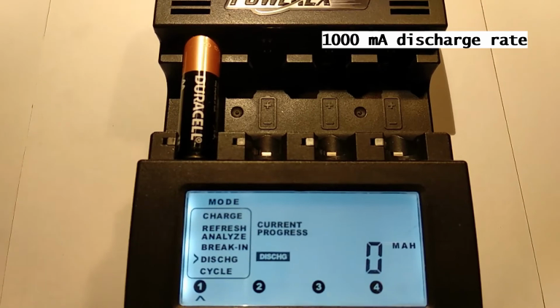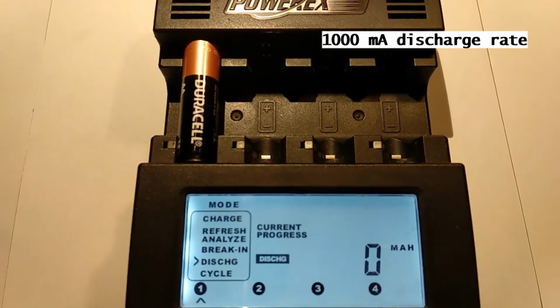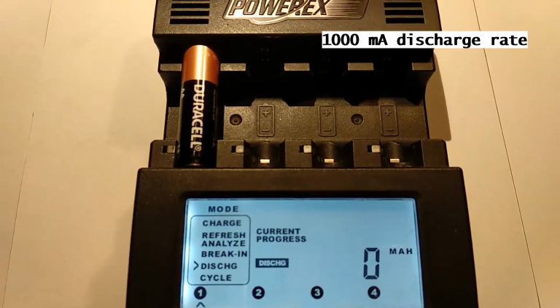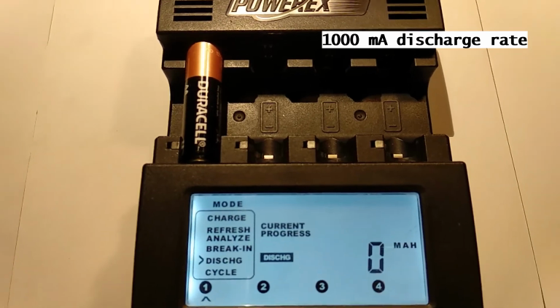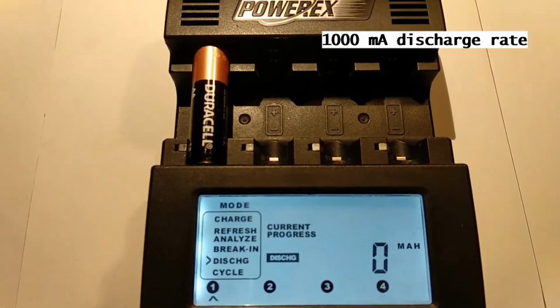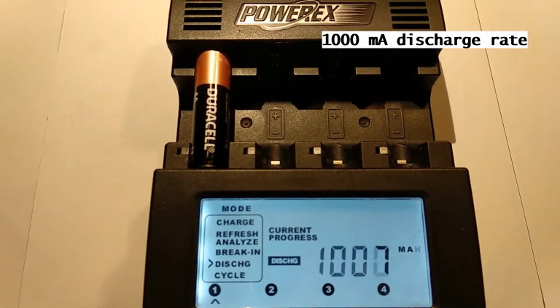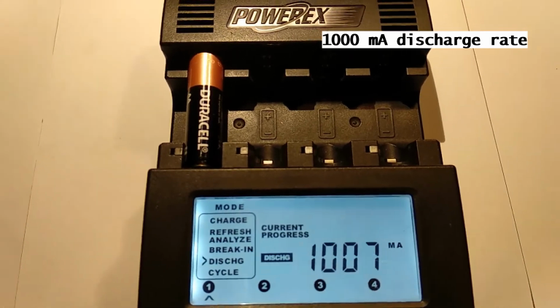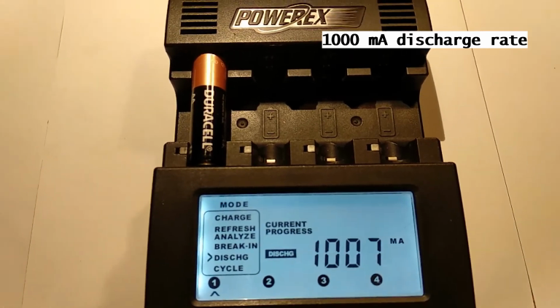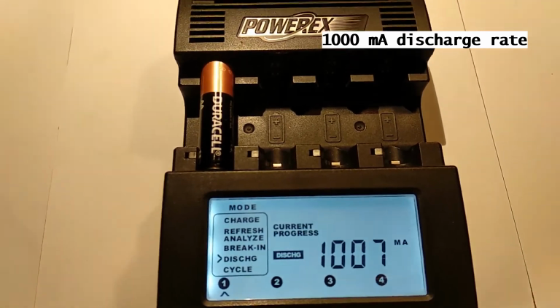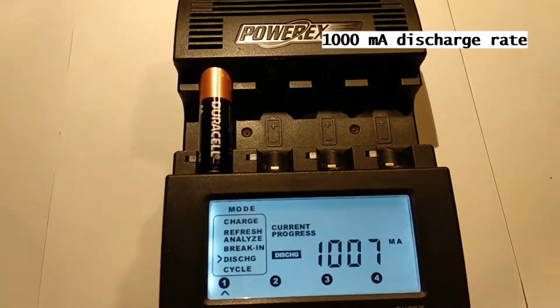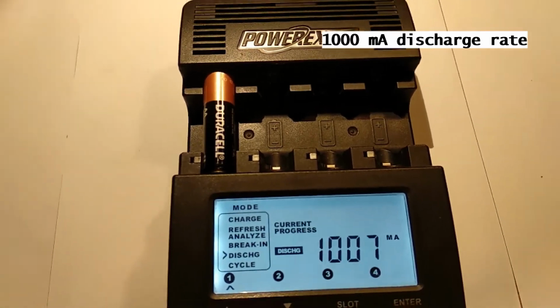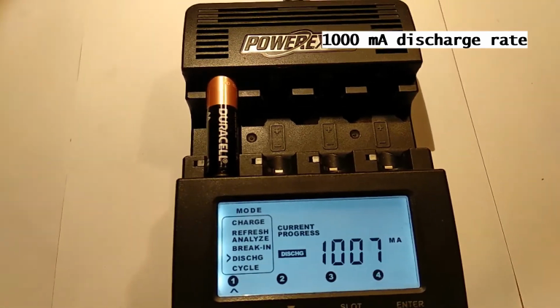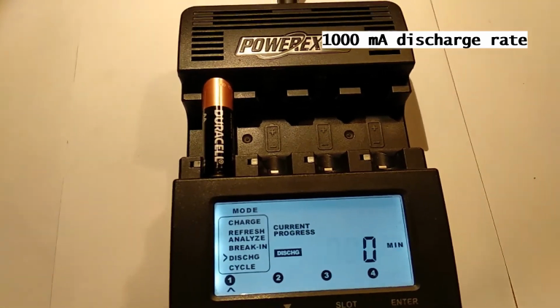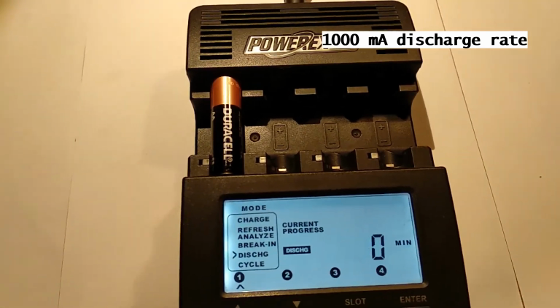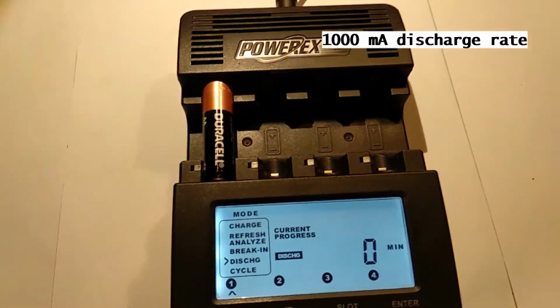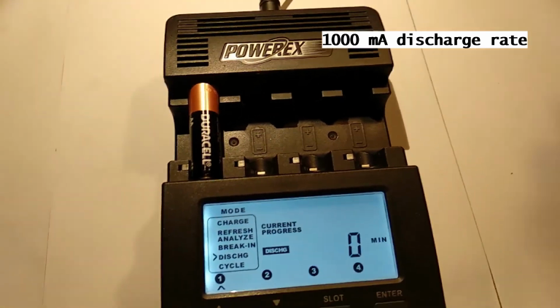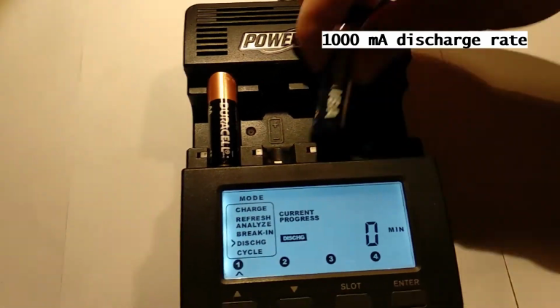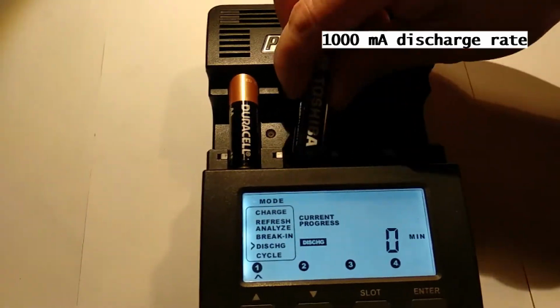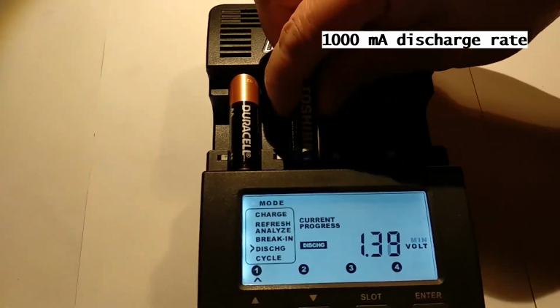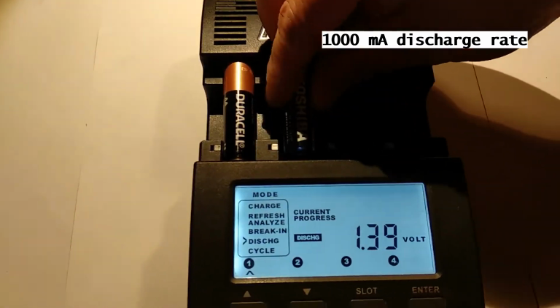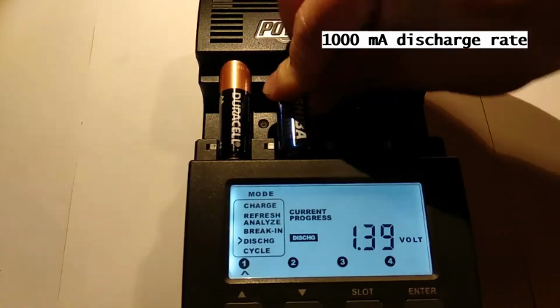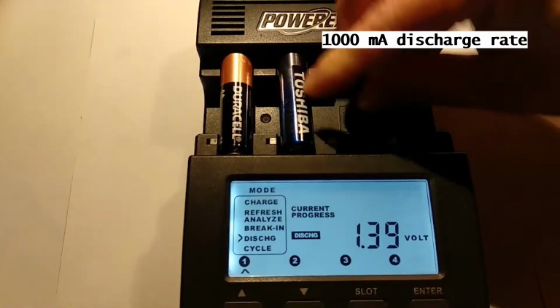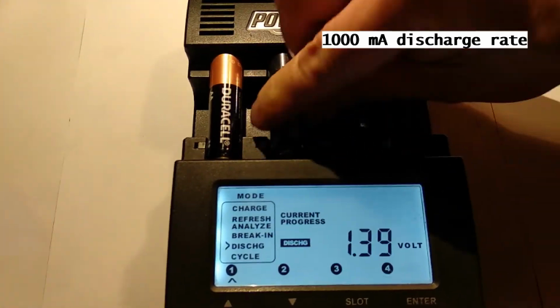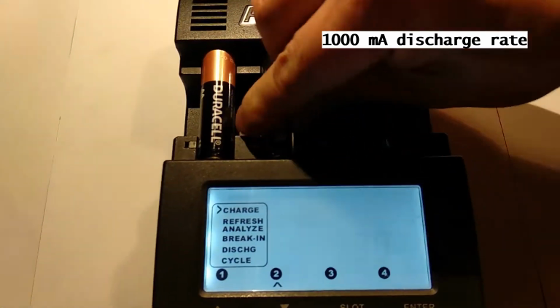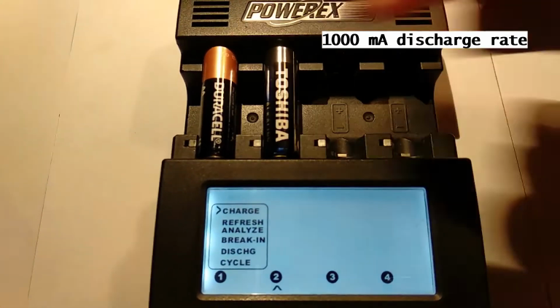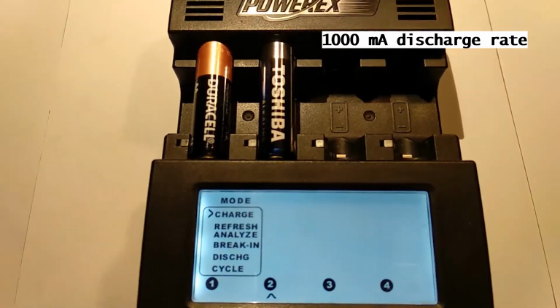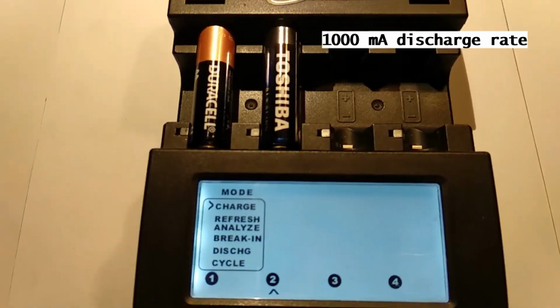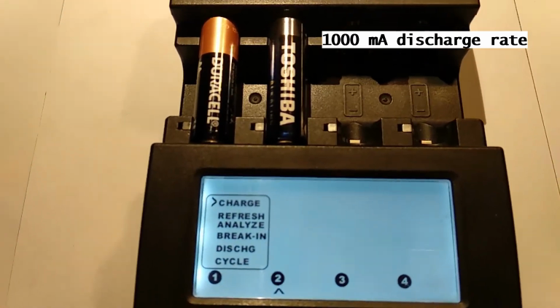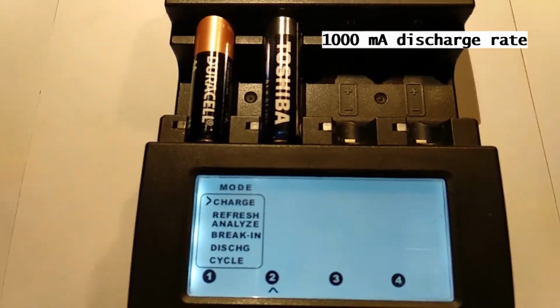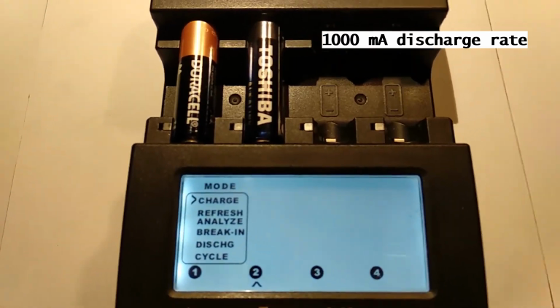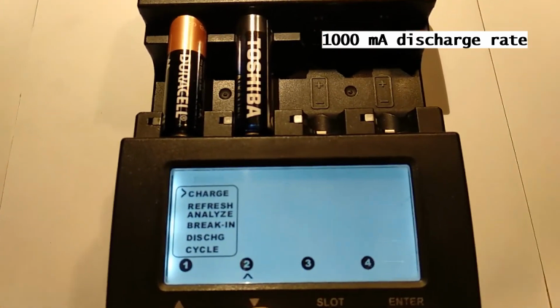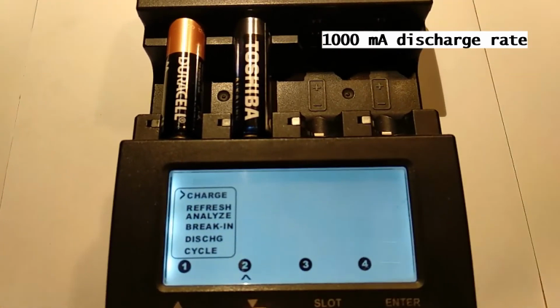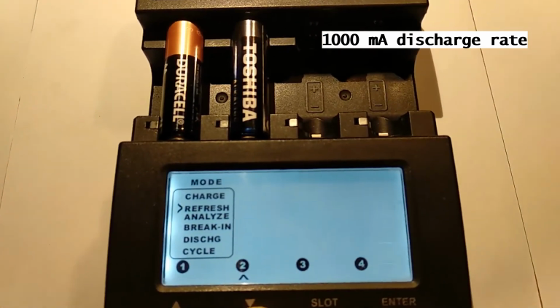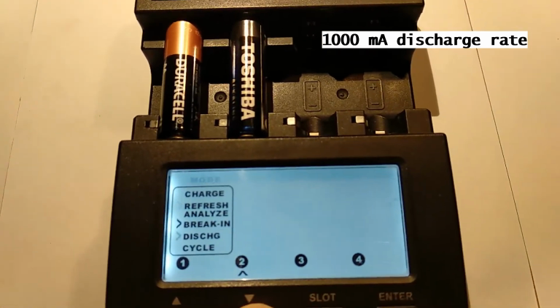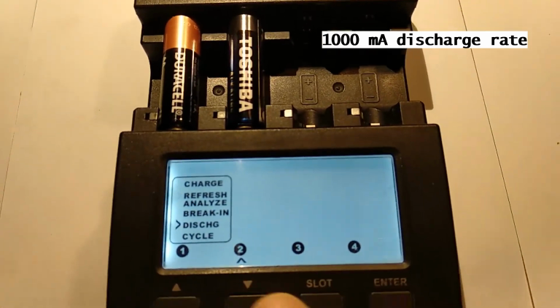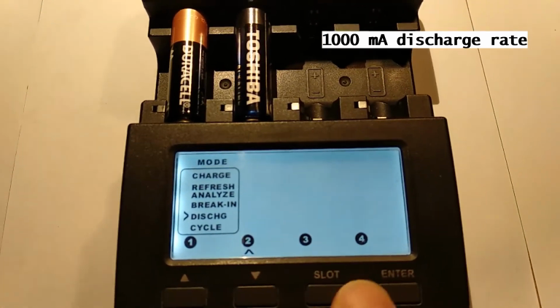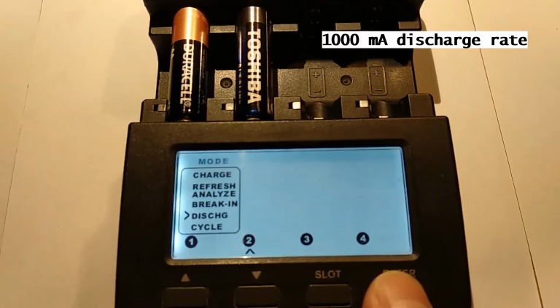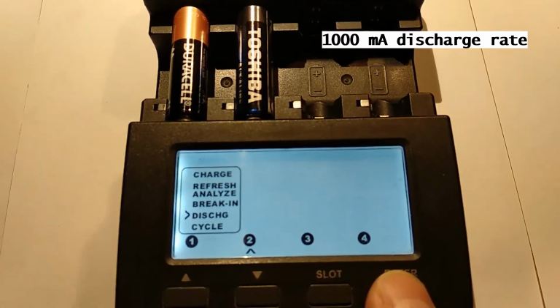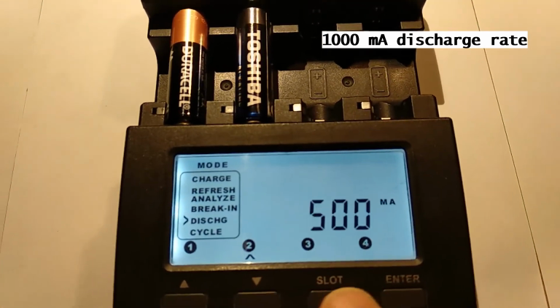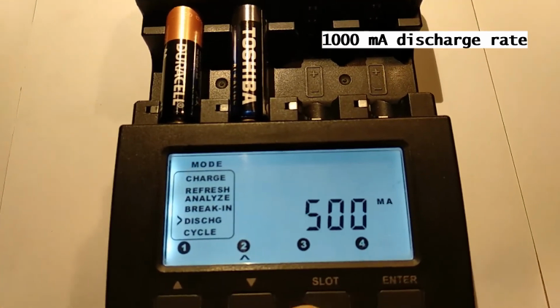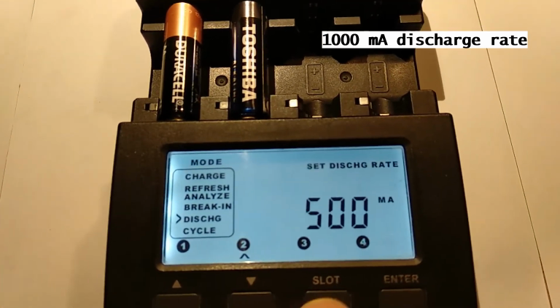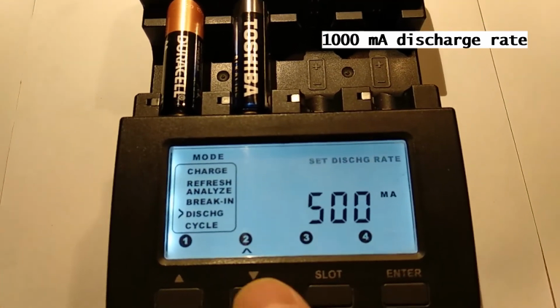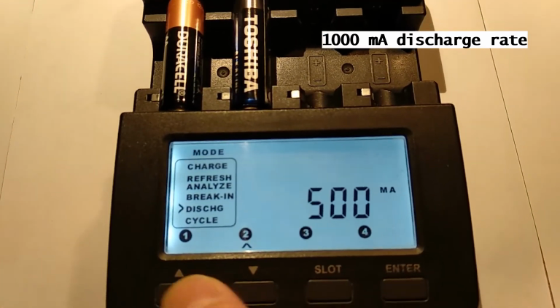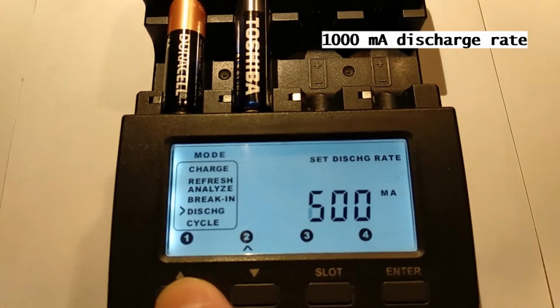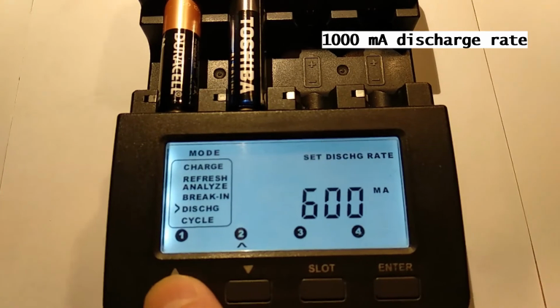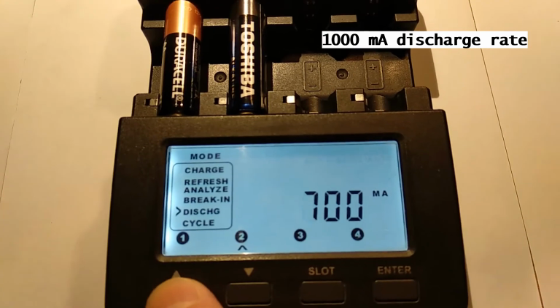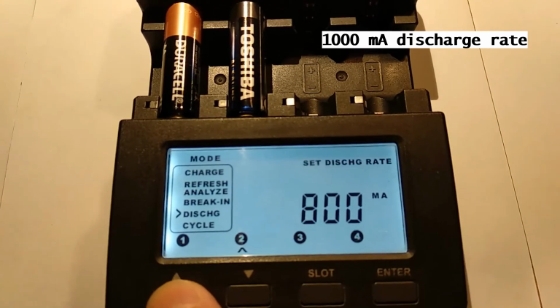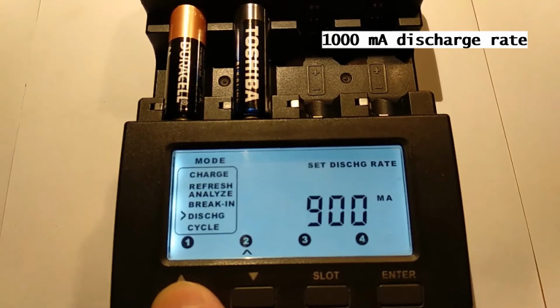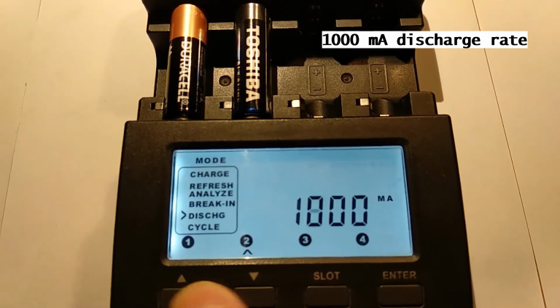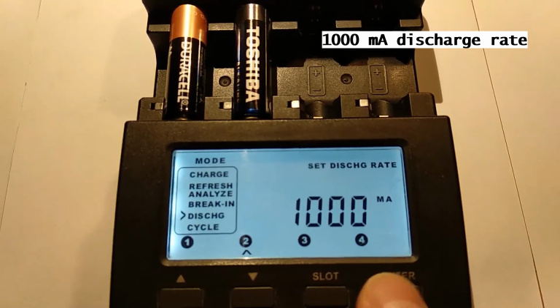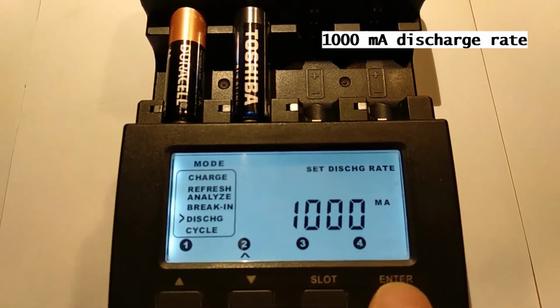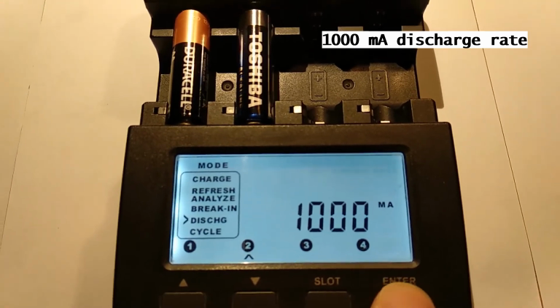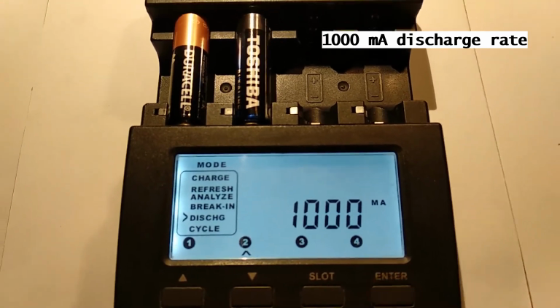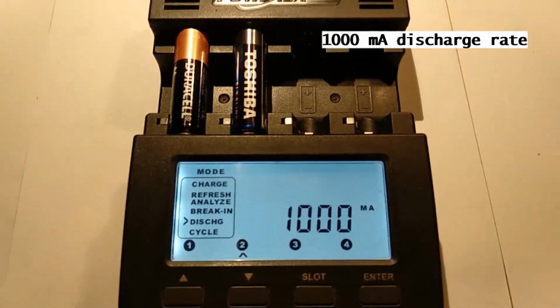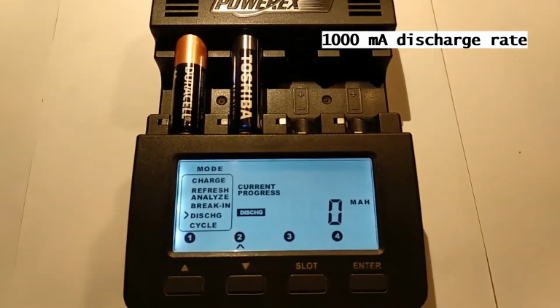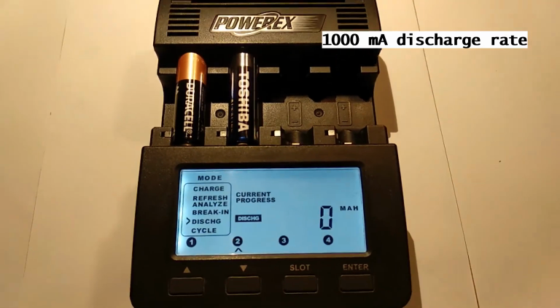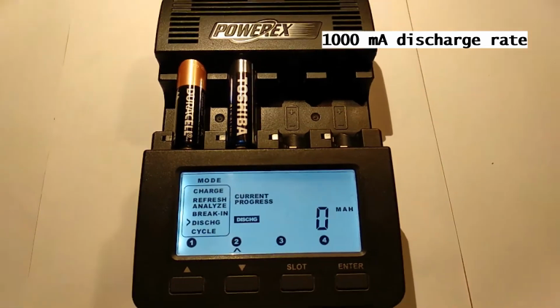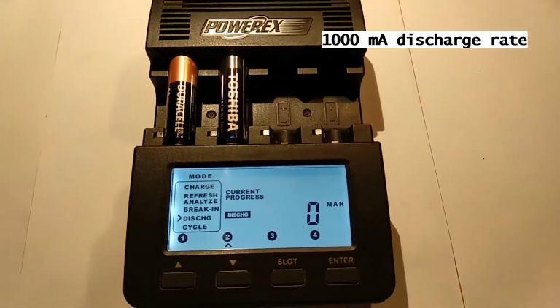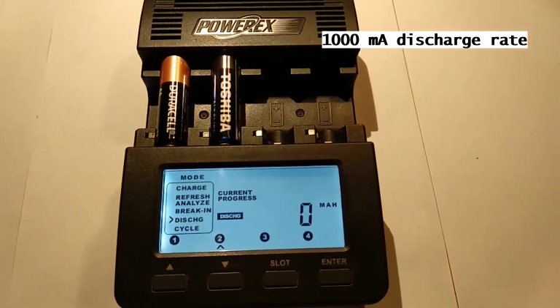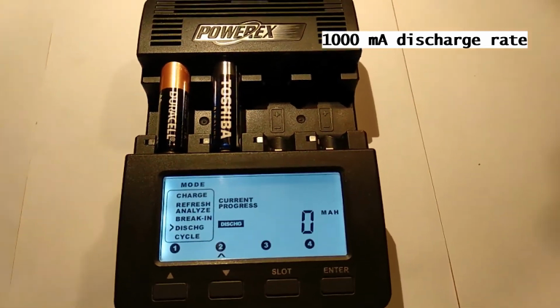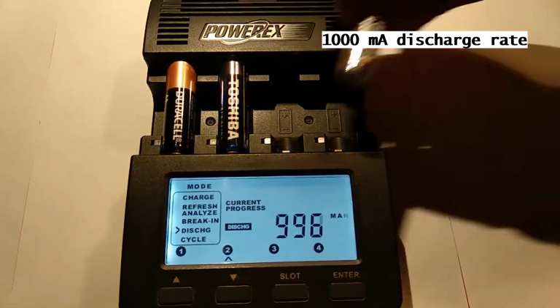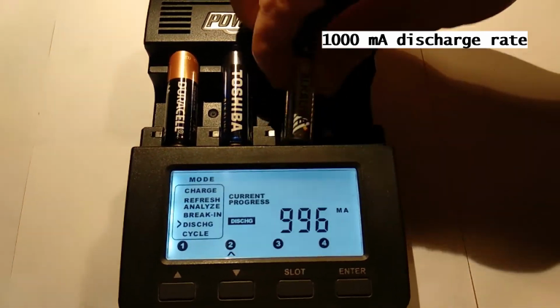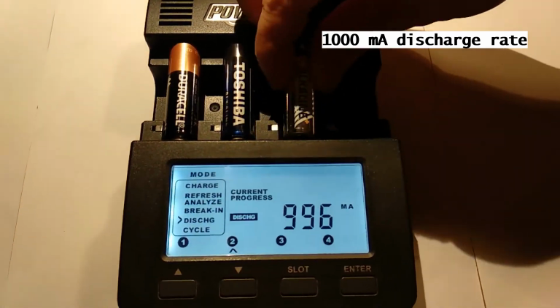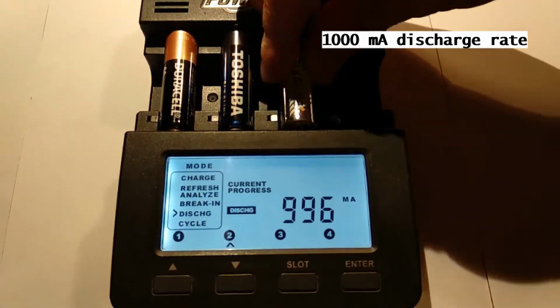We set the discharge rate to 1000 mA, which is similar to the discharge rate of a regular camera, and we repeat the test again.